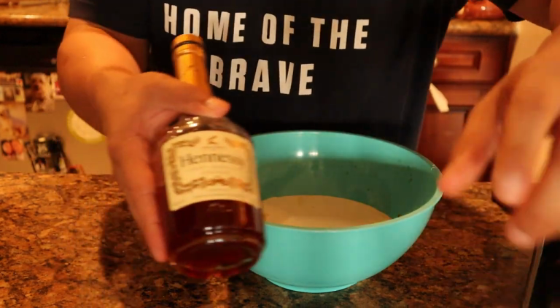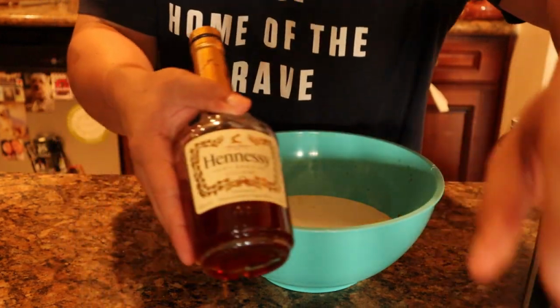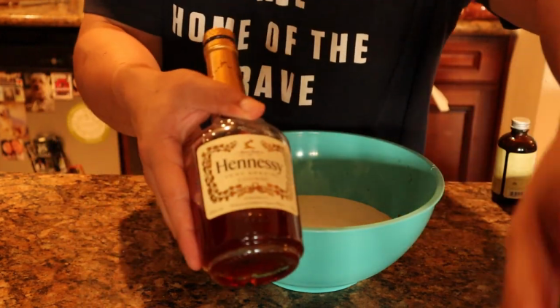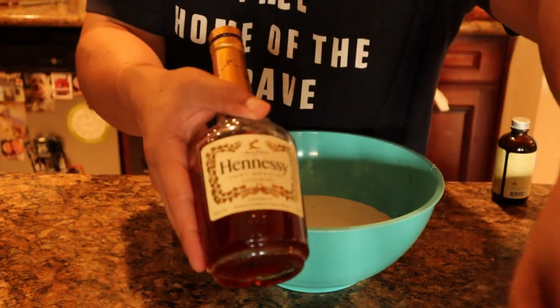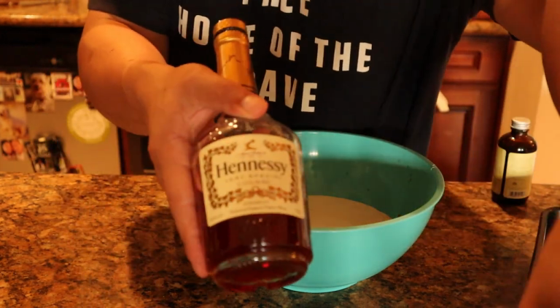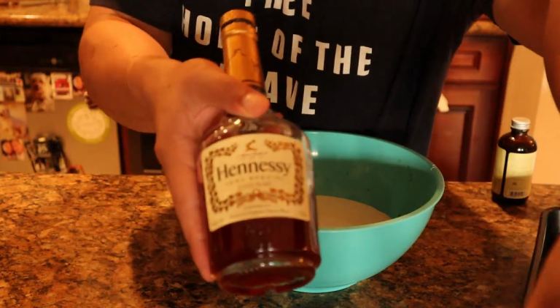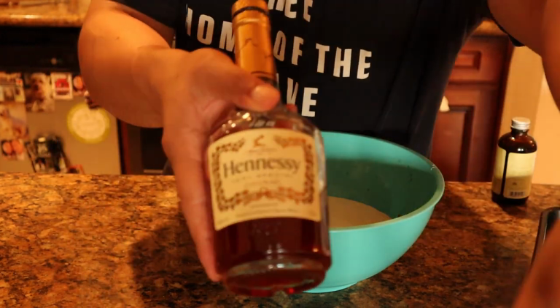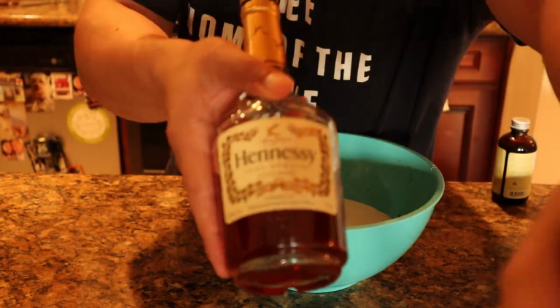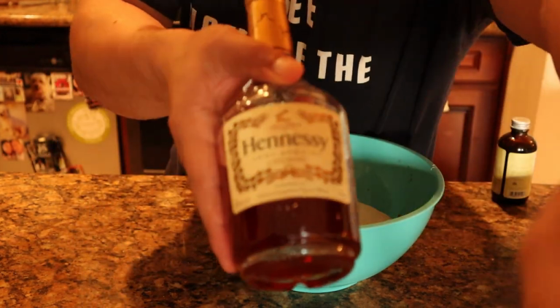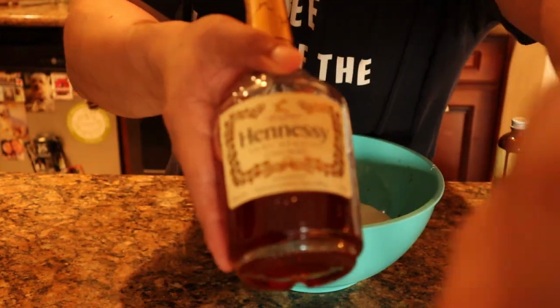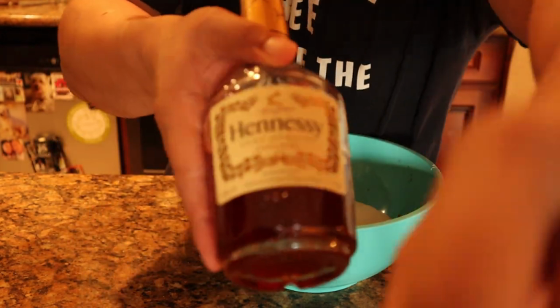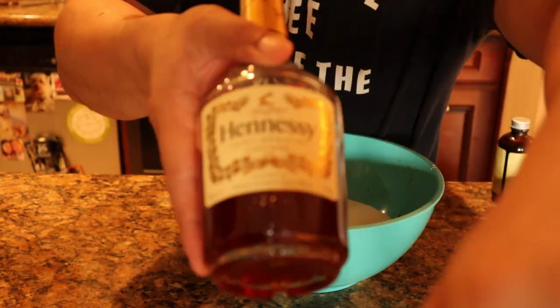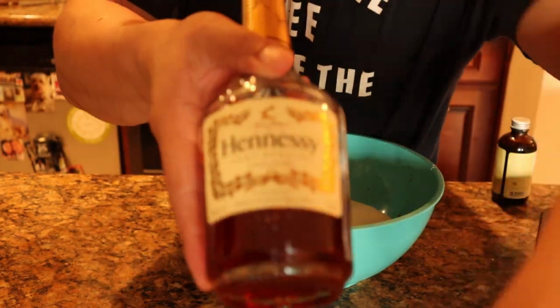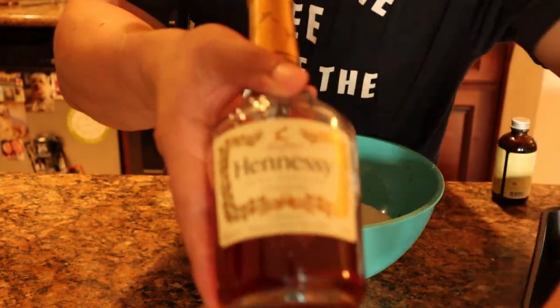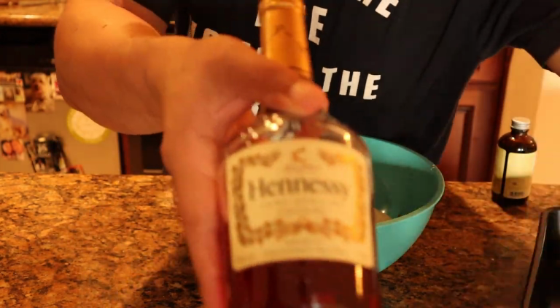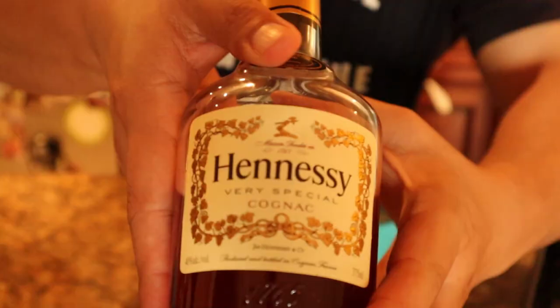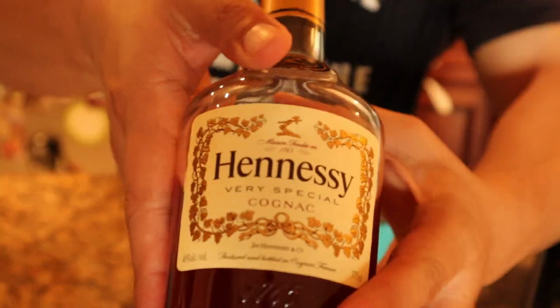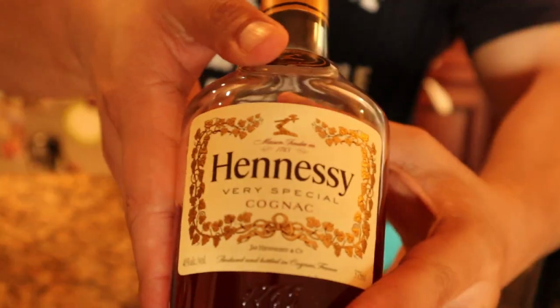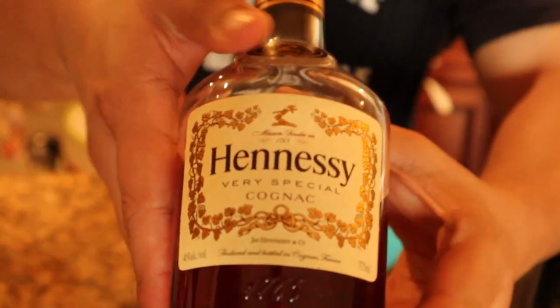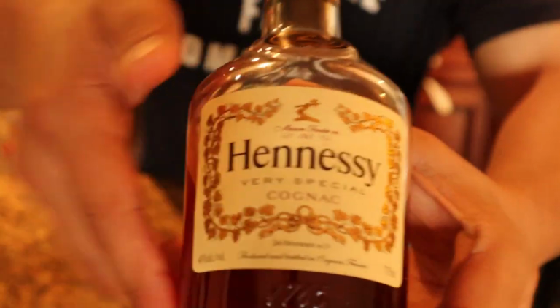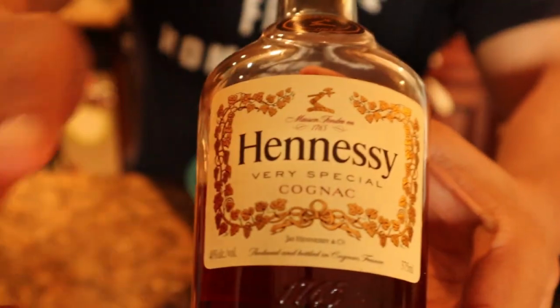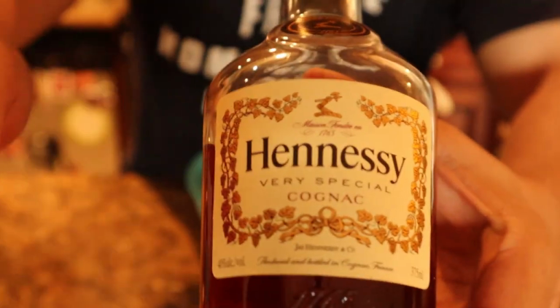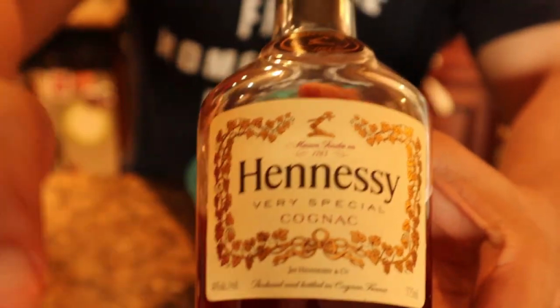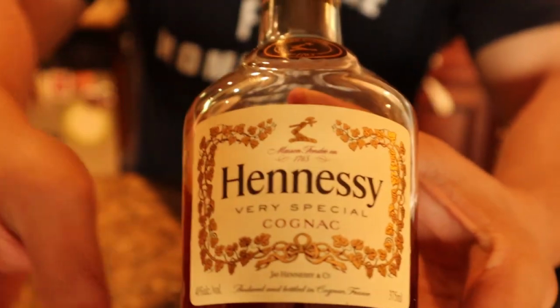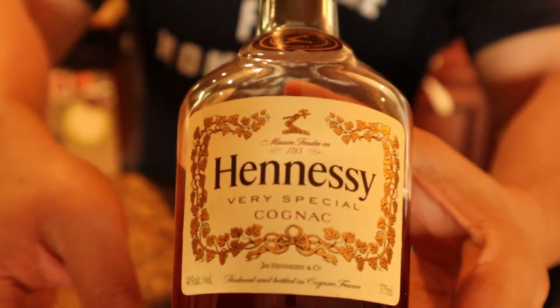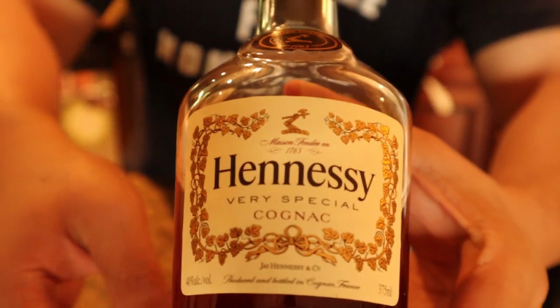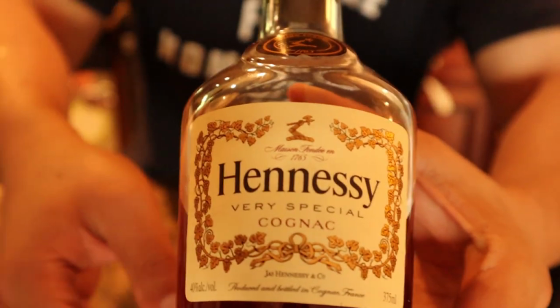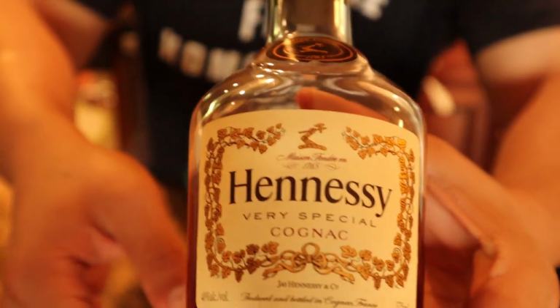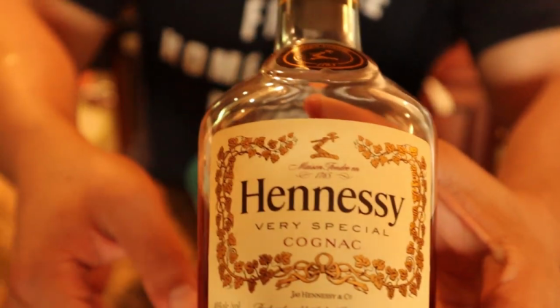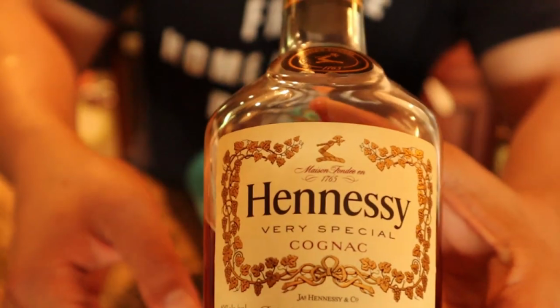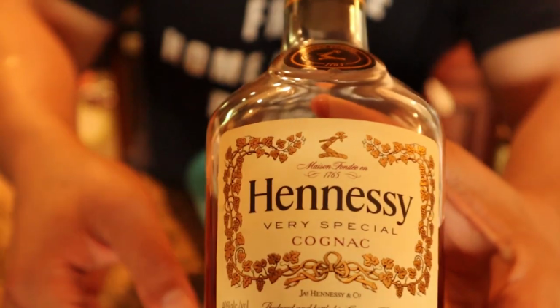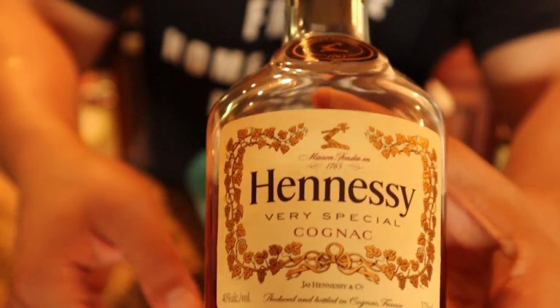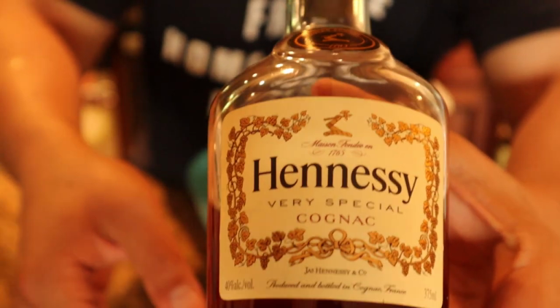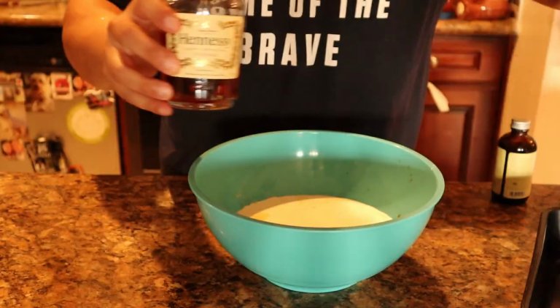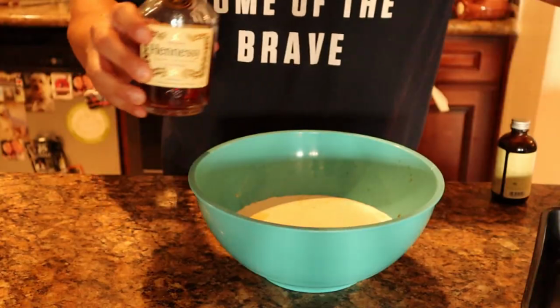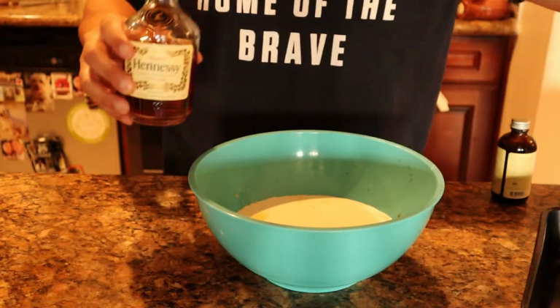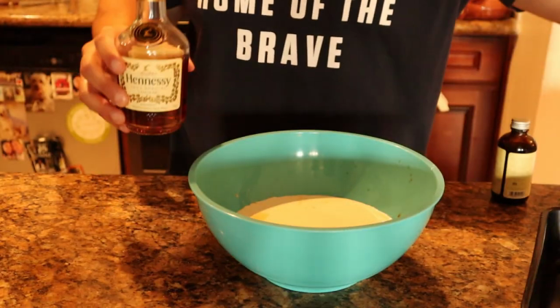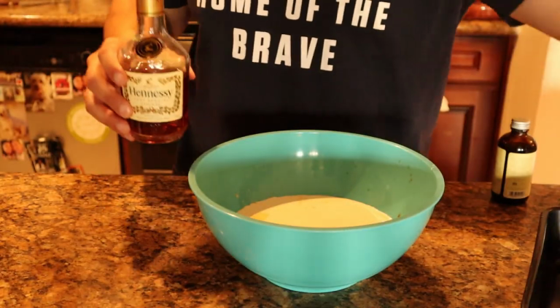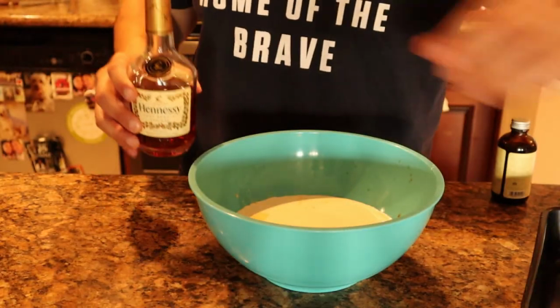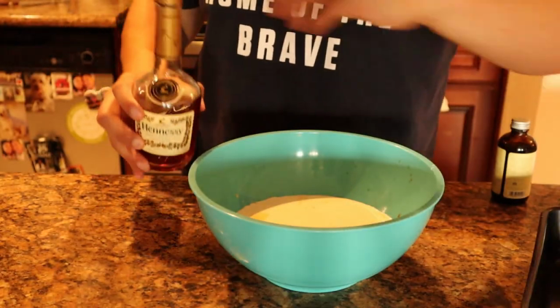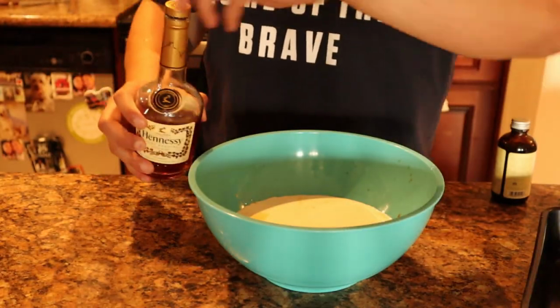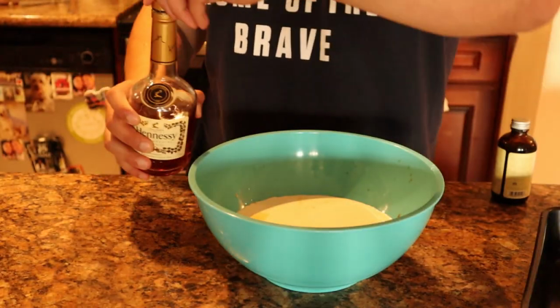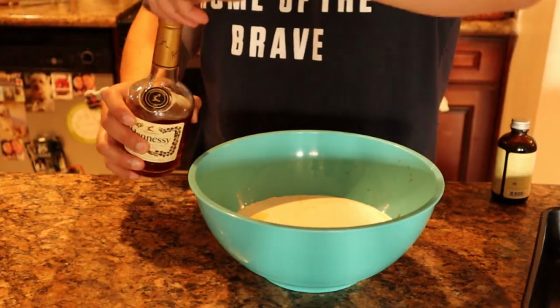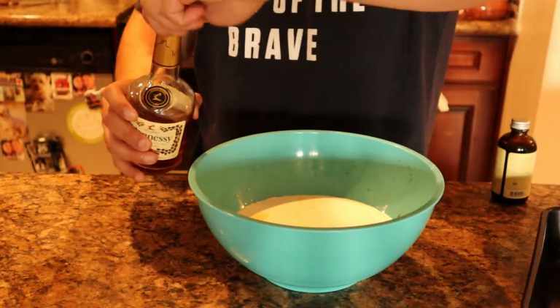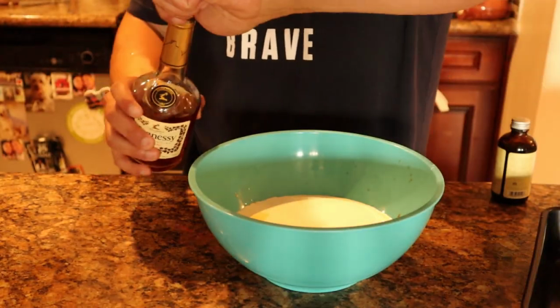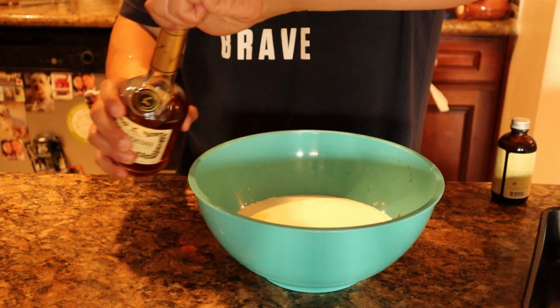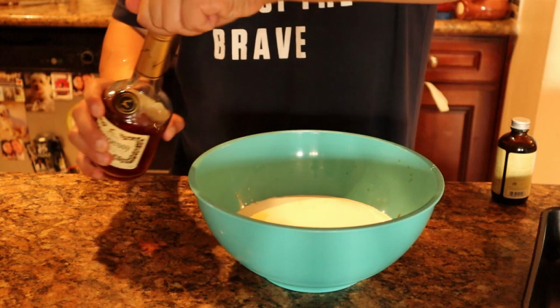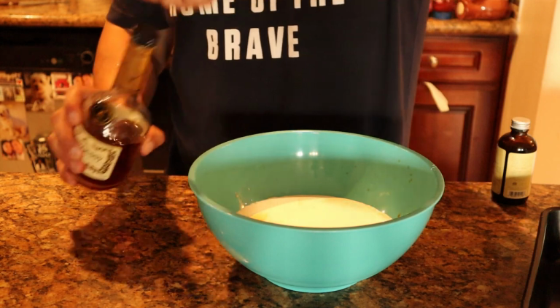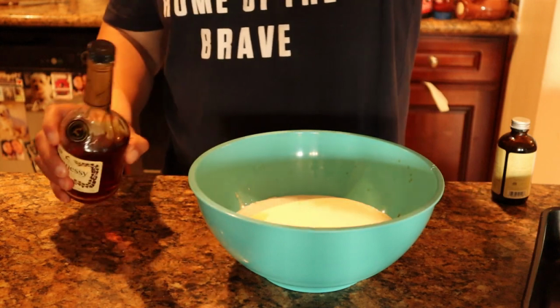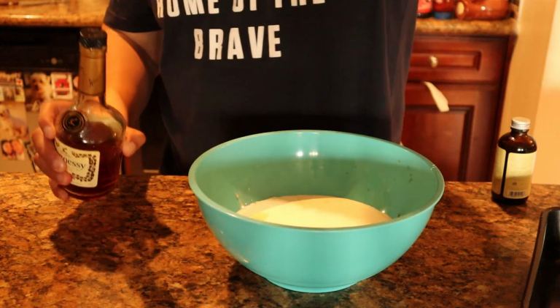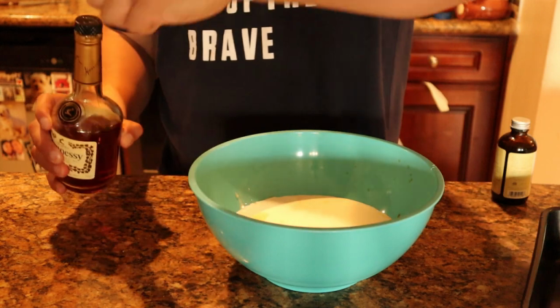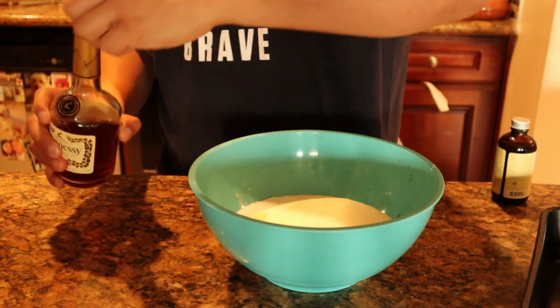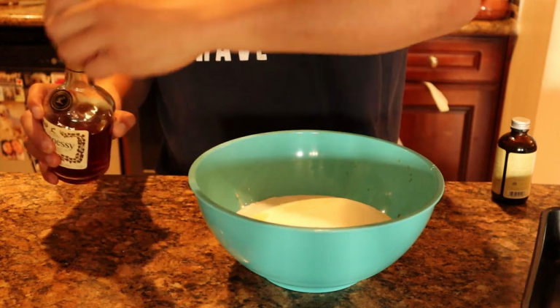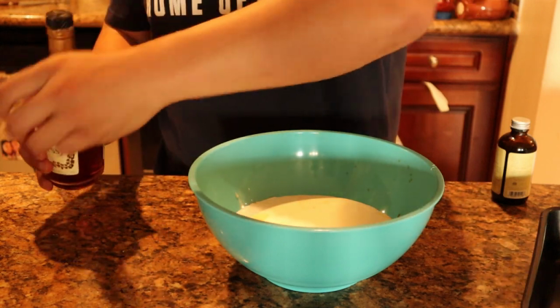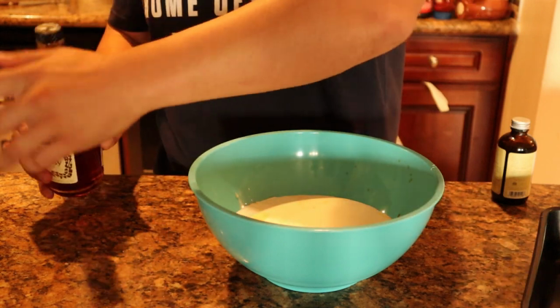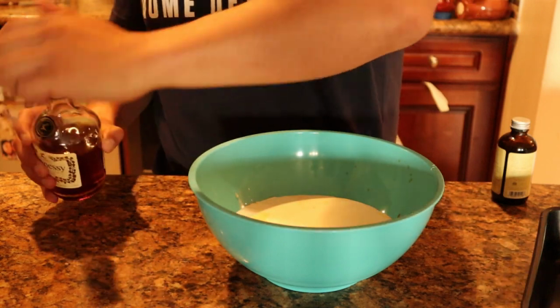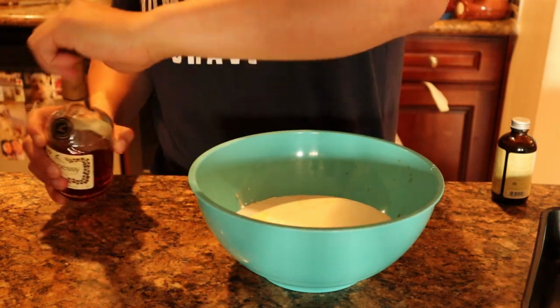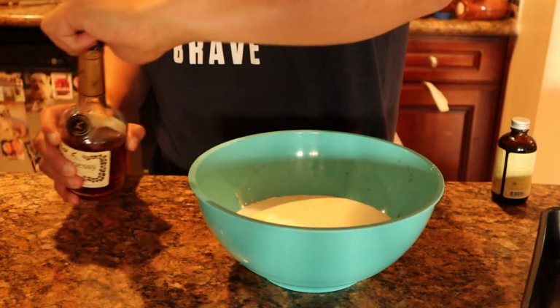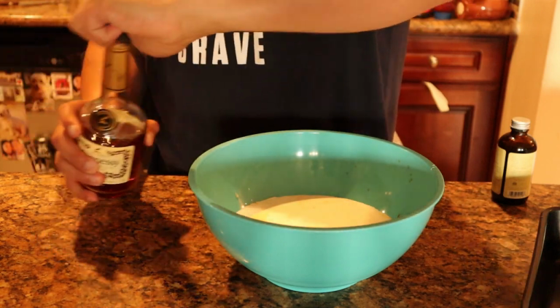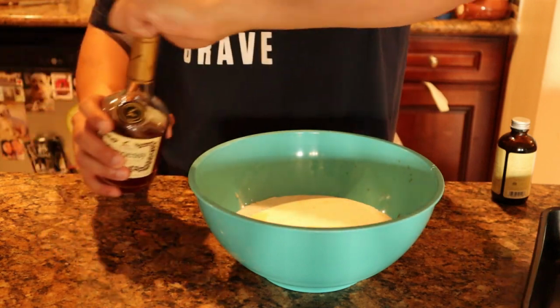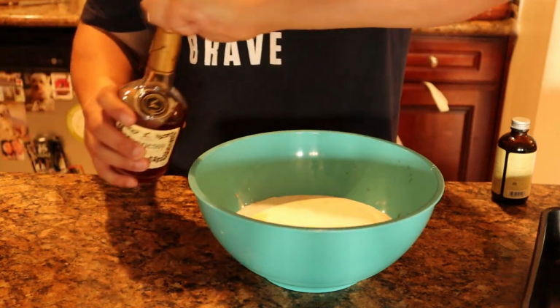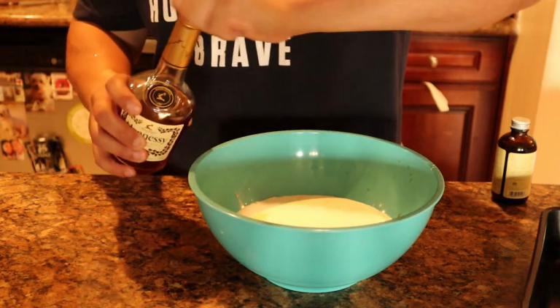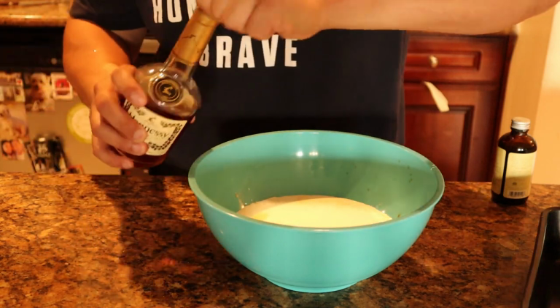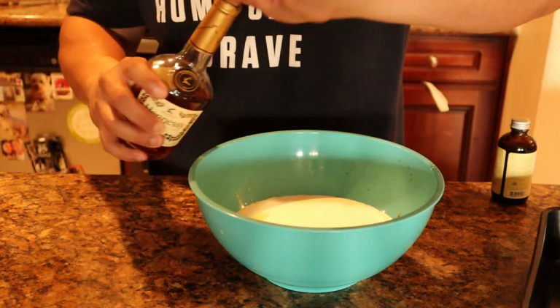Now we got the star of the show — that Henny. I'm gonna put two tablespoons of the Henny up in there.